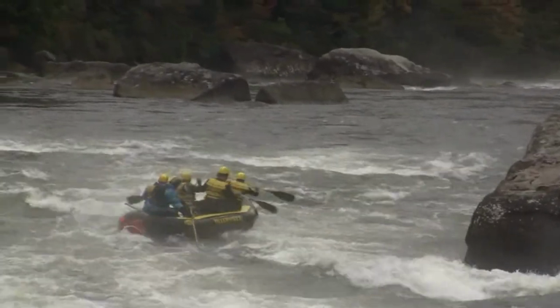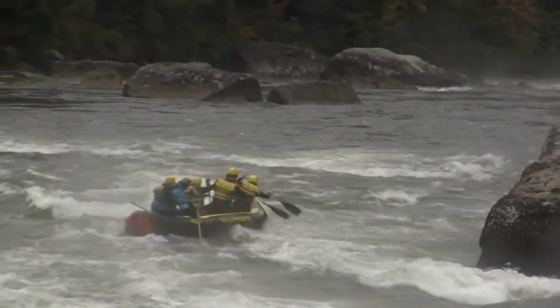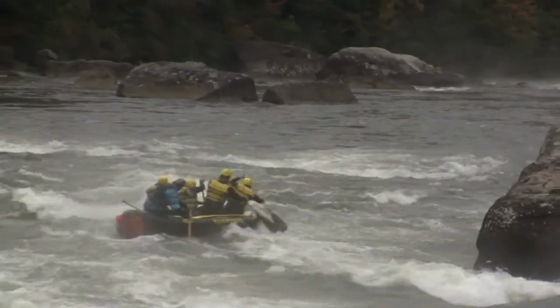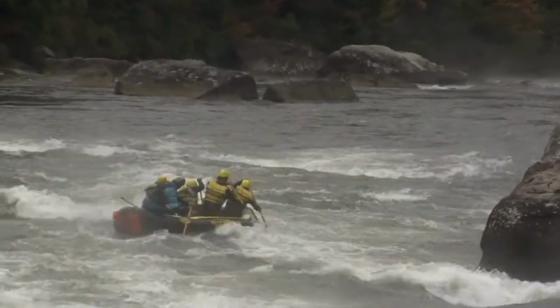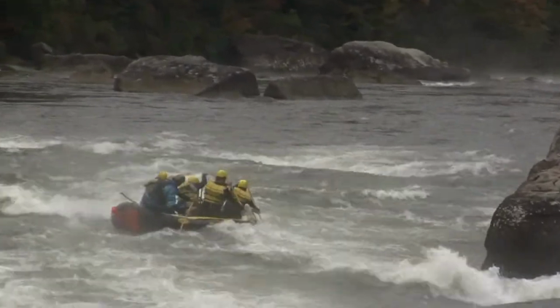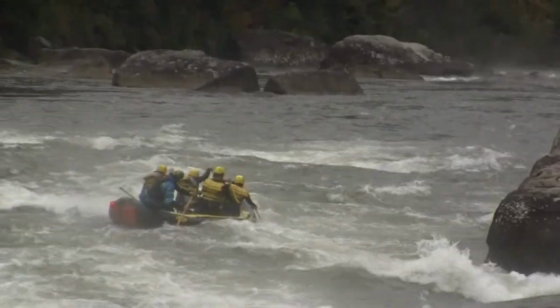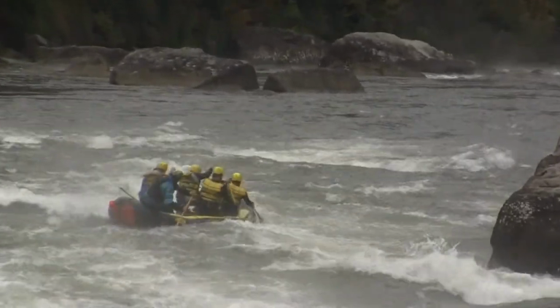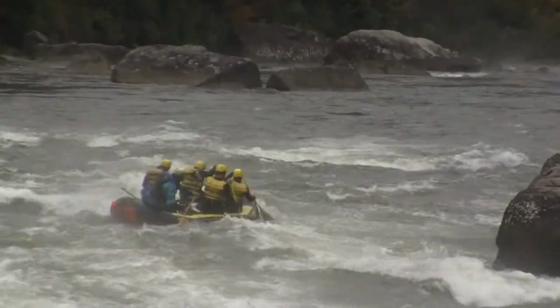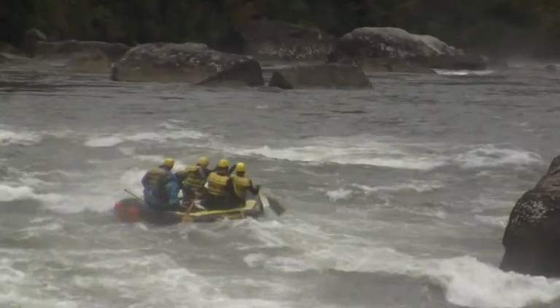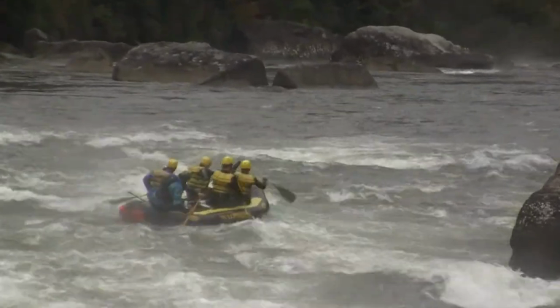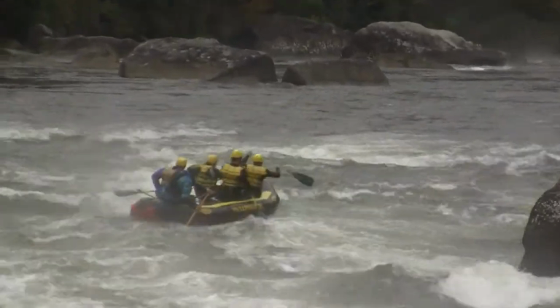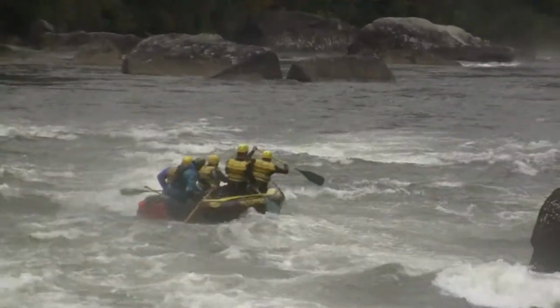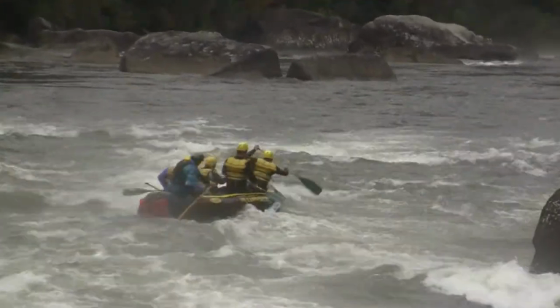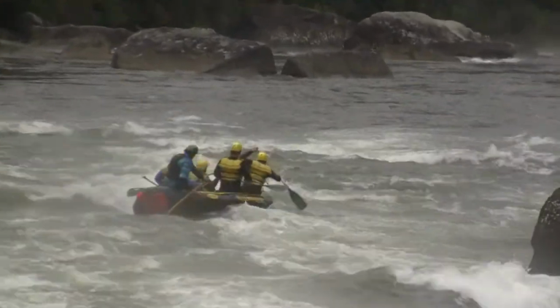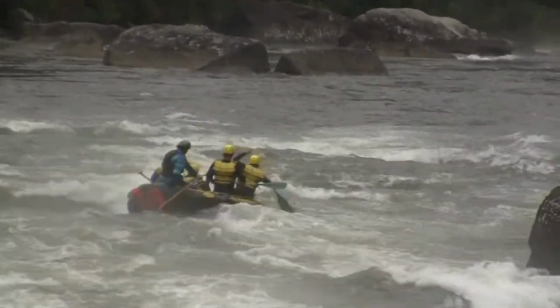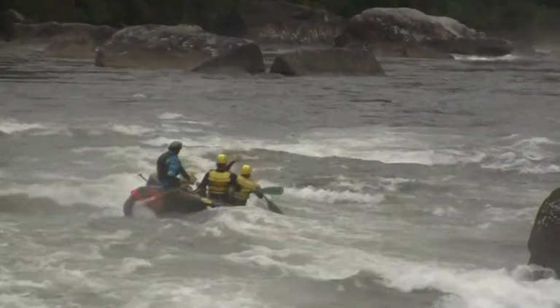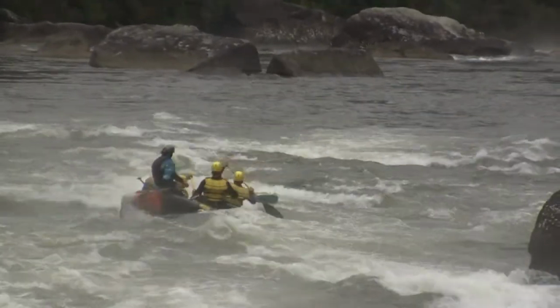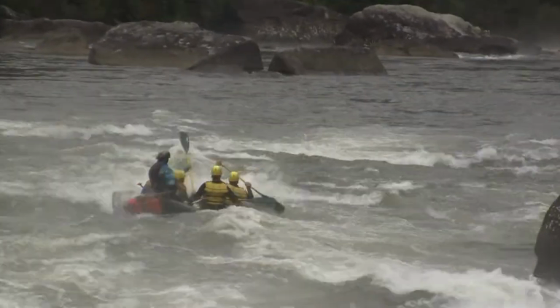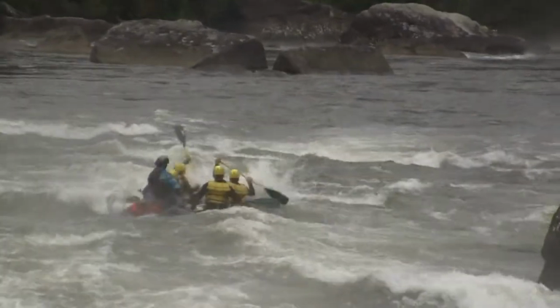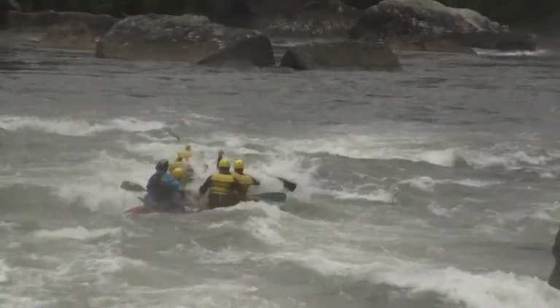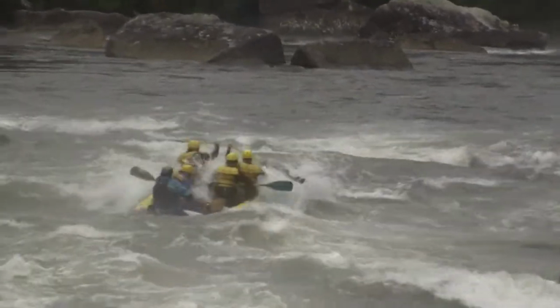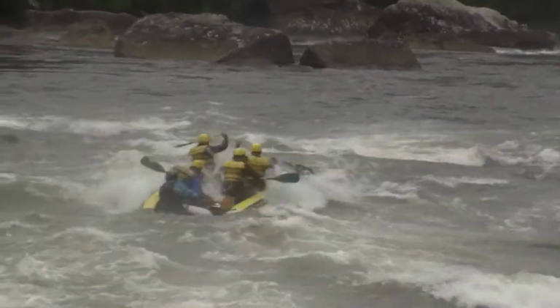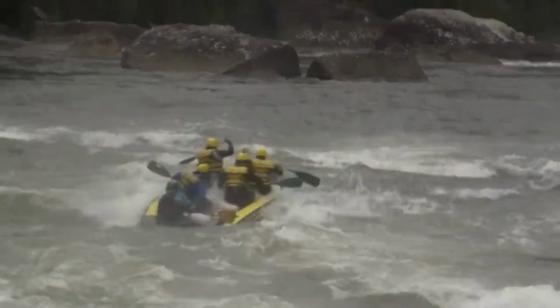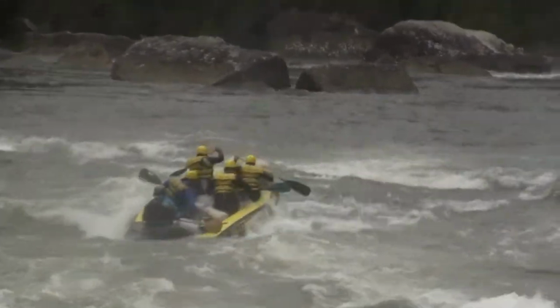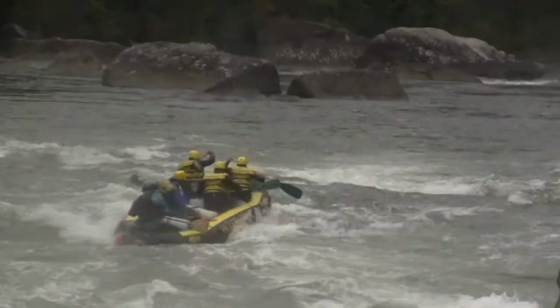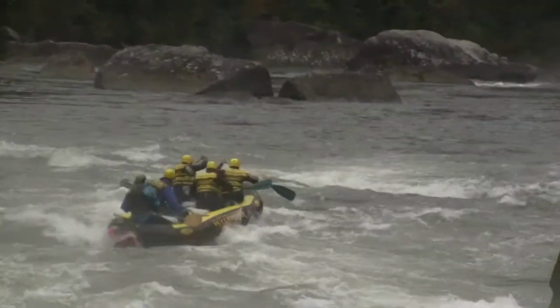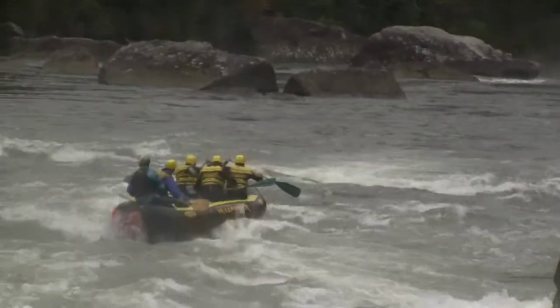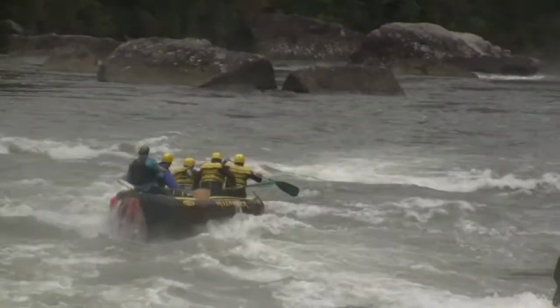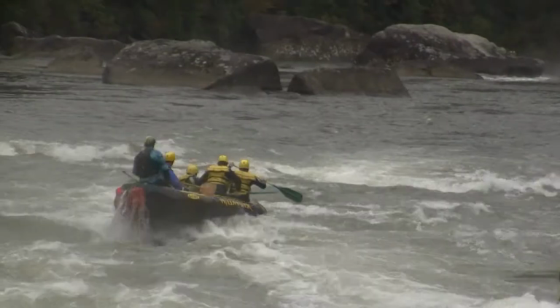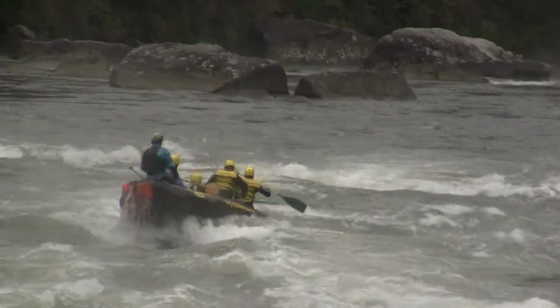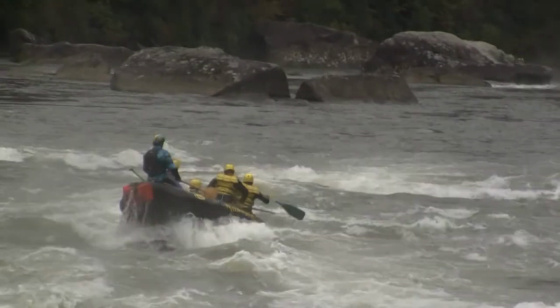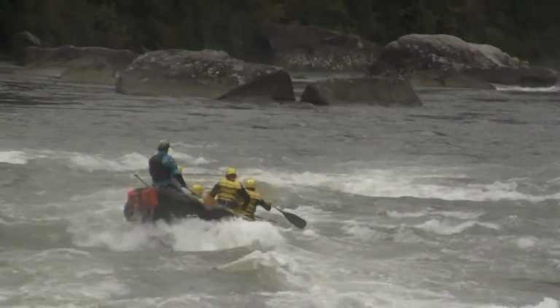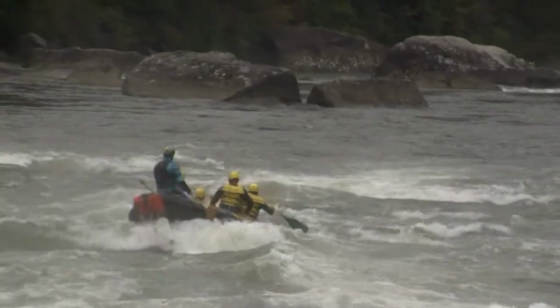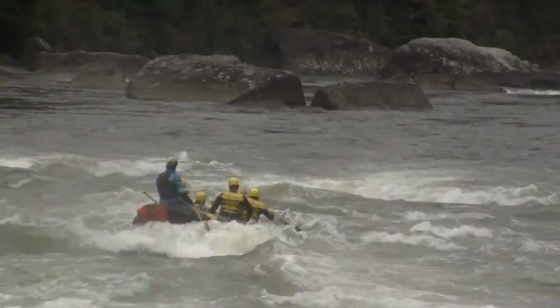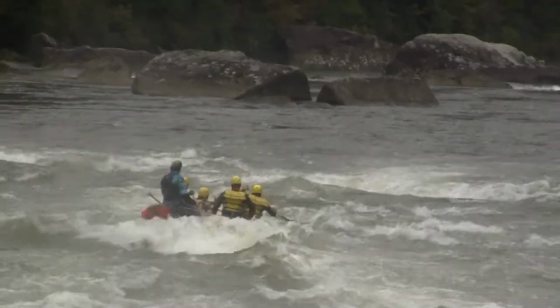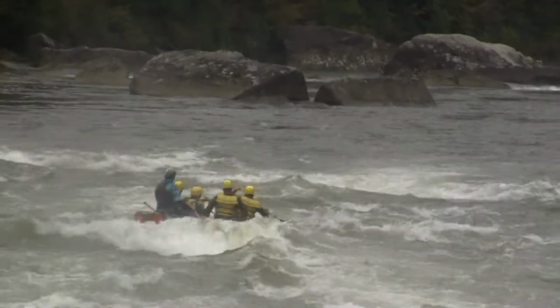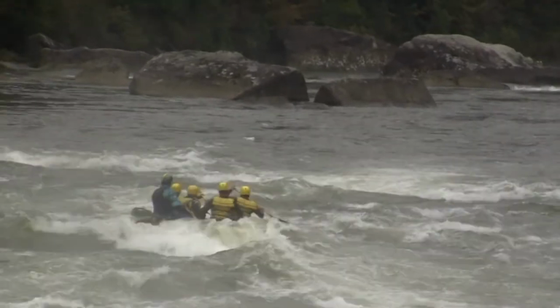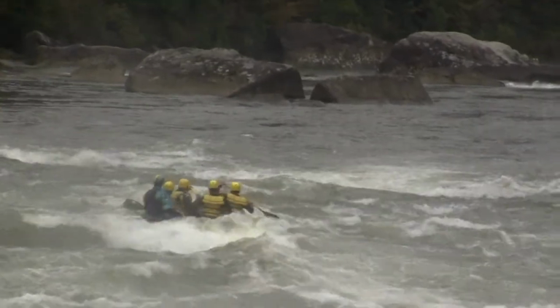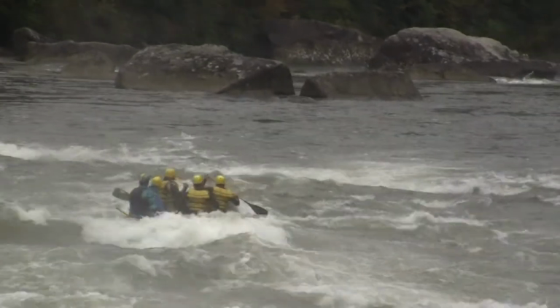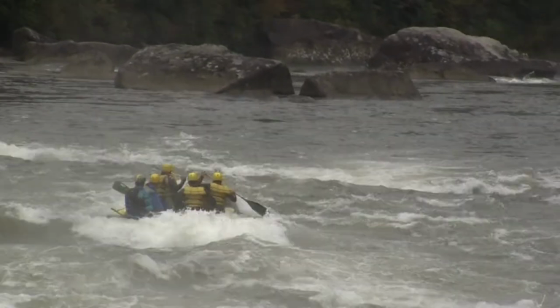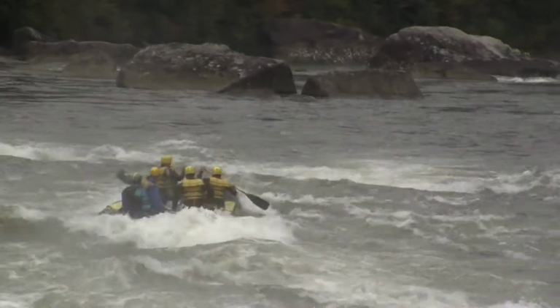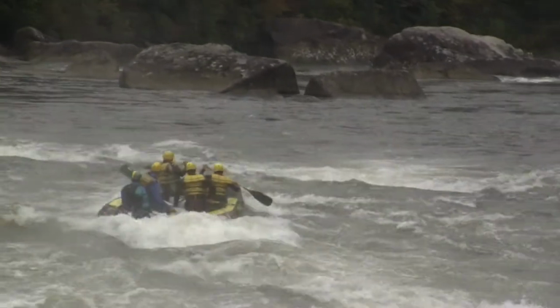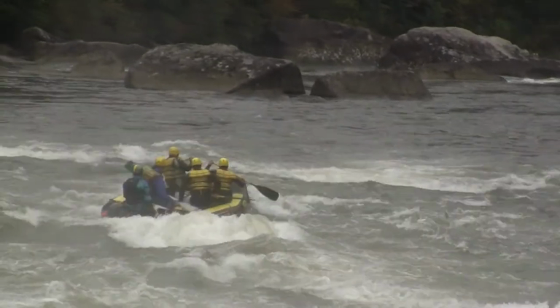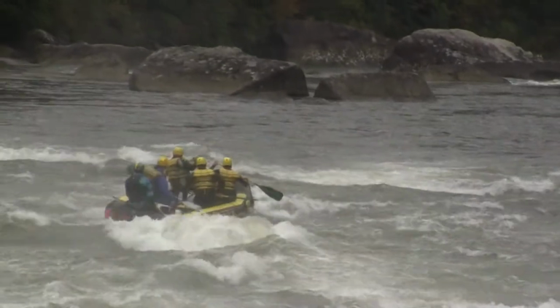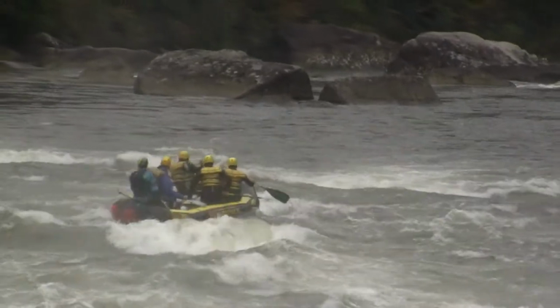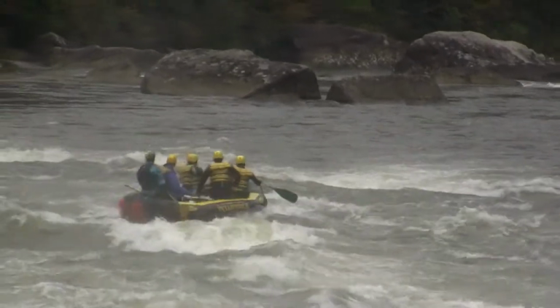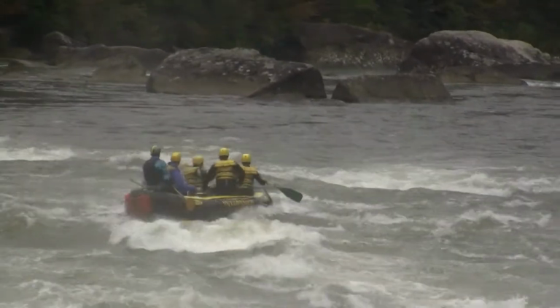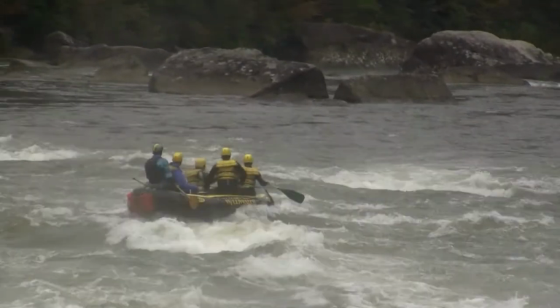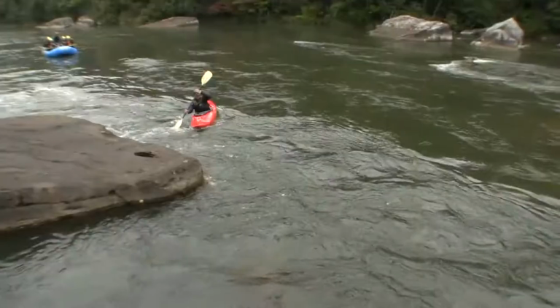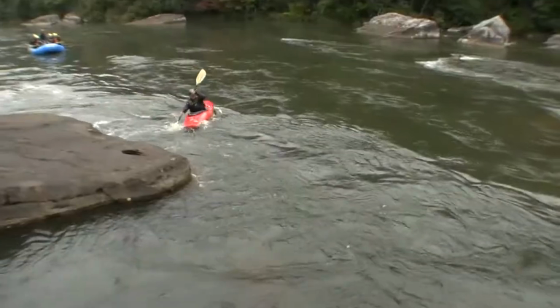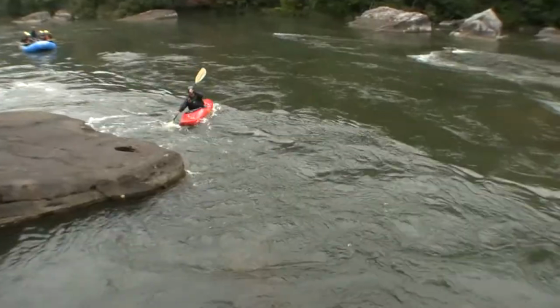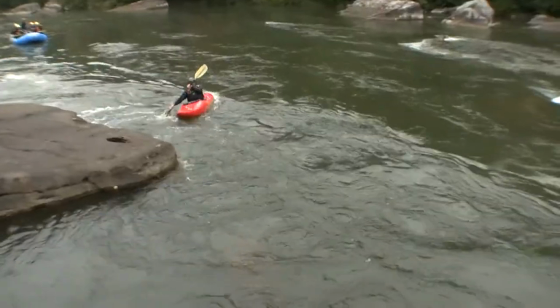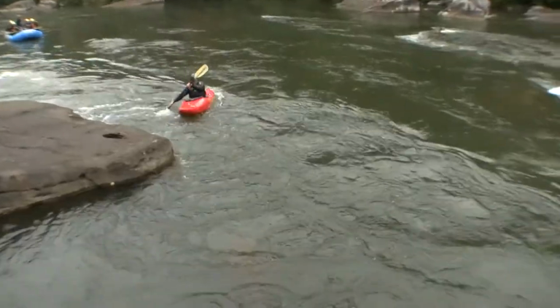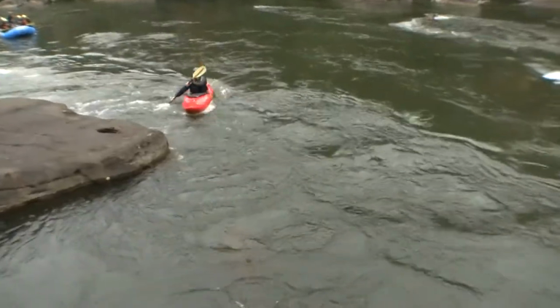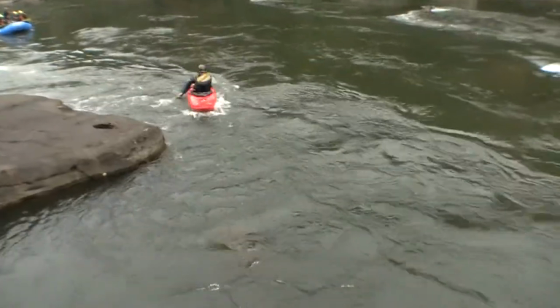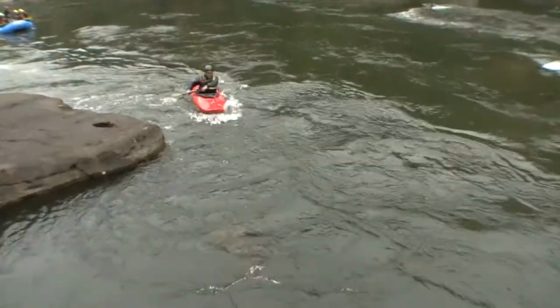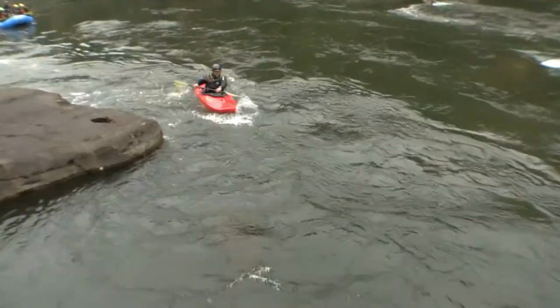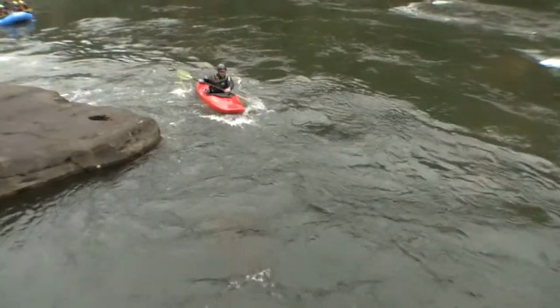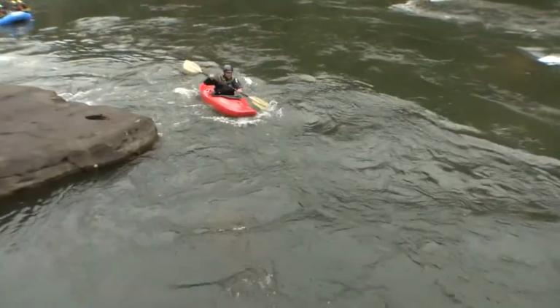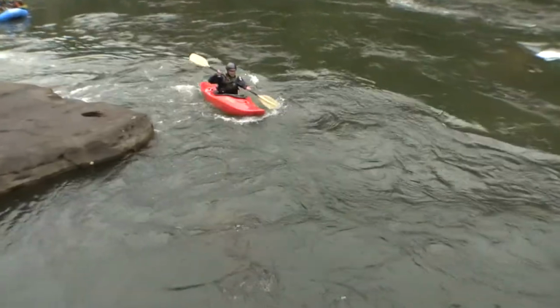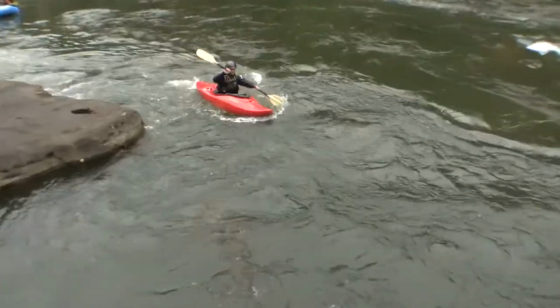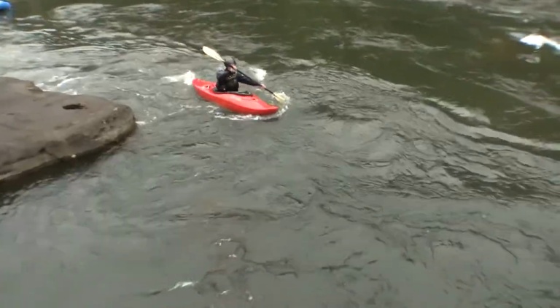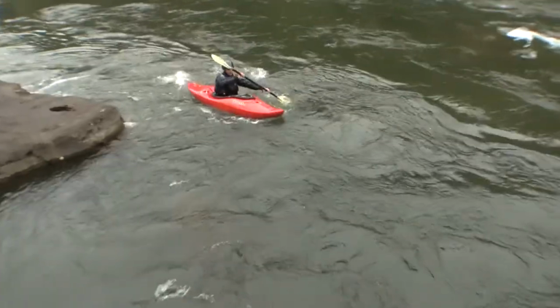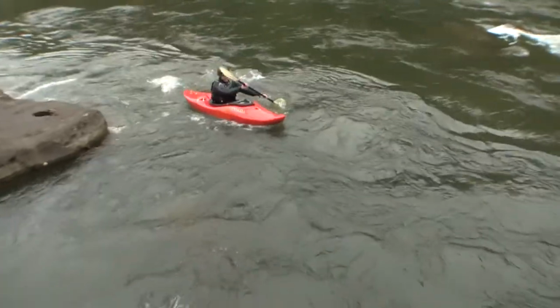Right there's a nice little kayak surf that guy's hitting. Nice. Looking good — got a whitewater kayaker here.